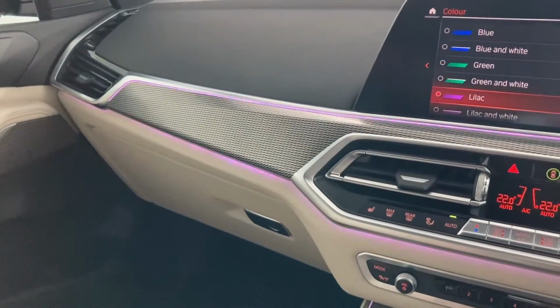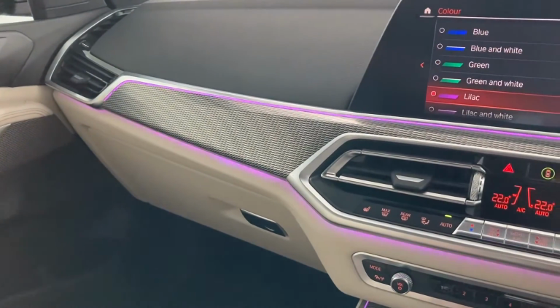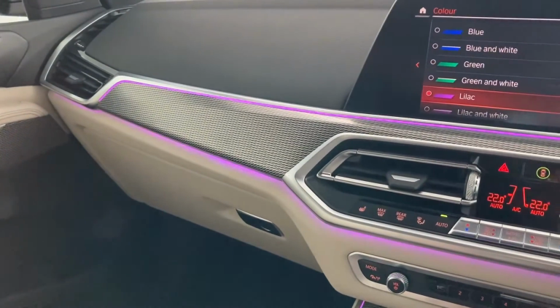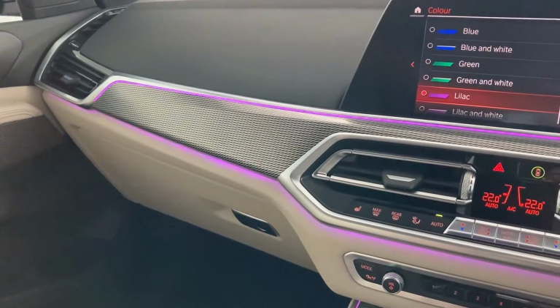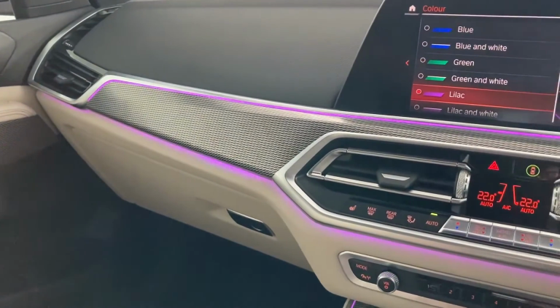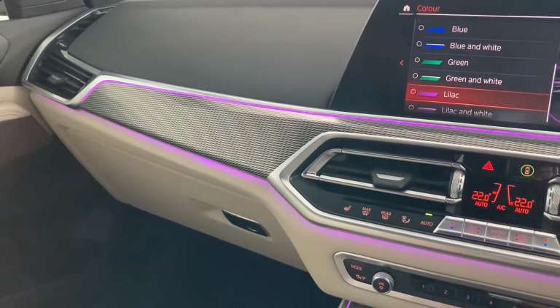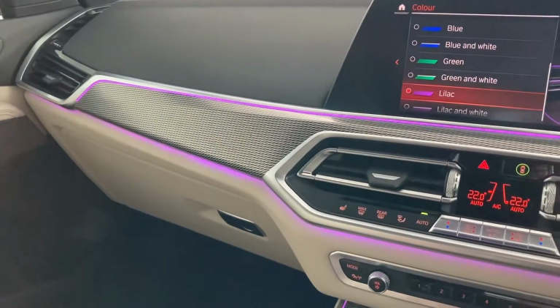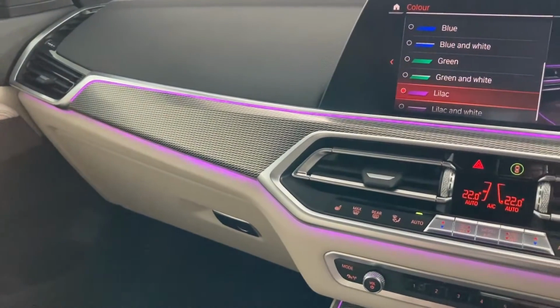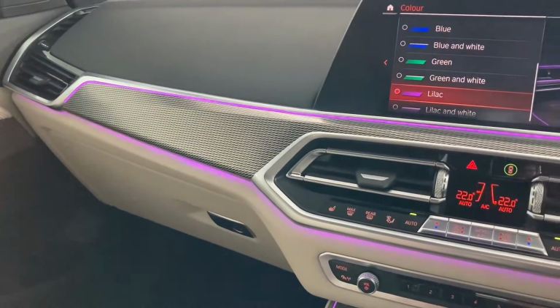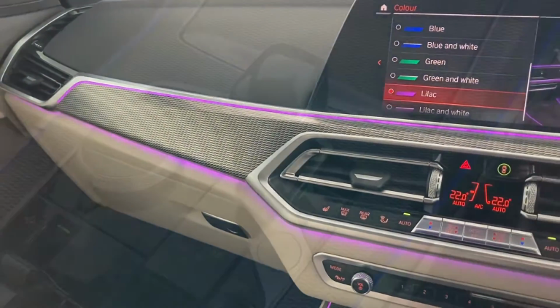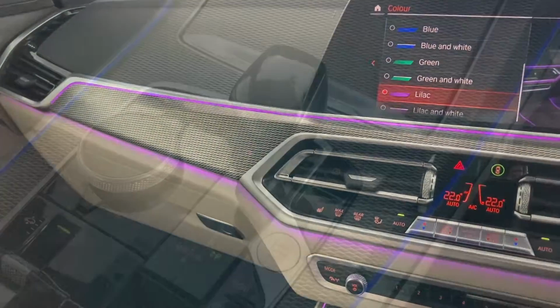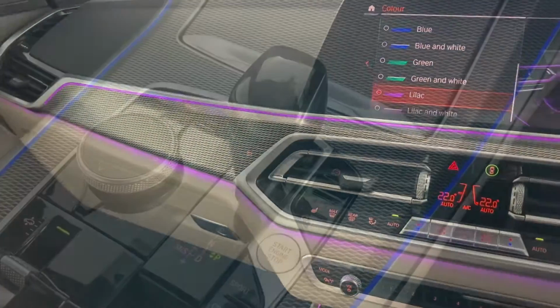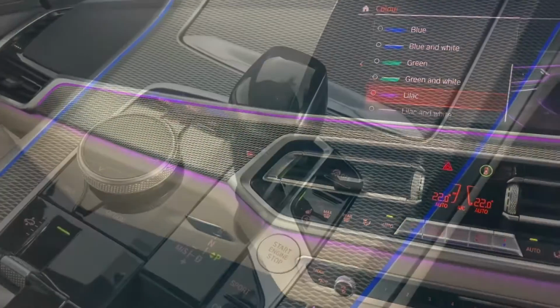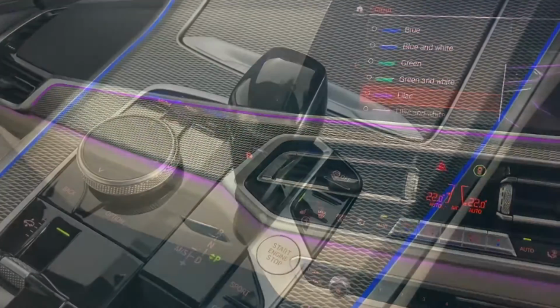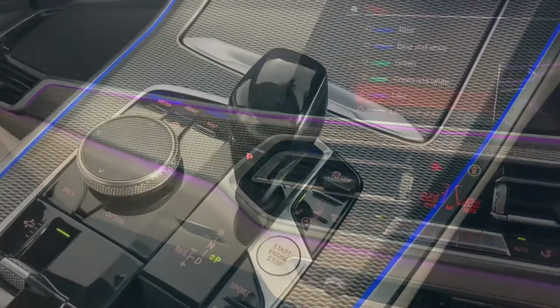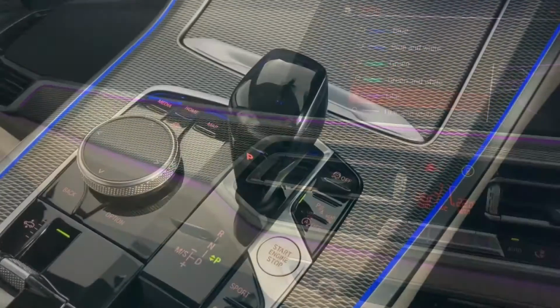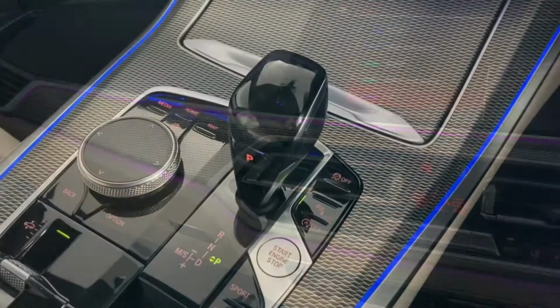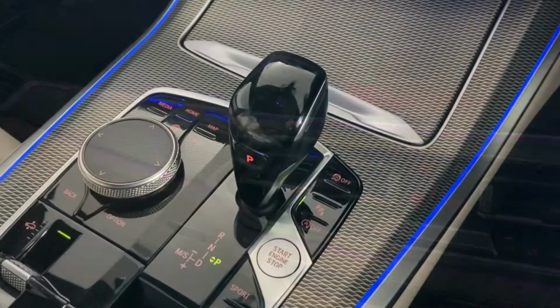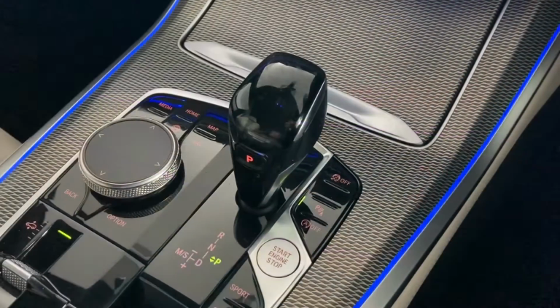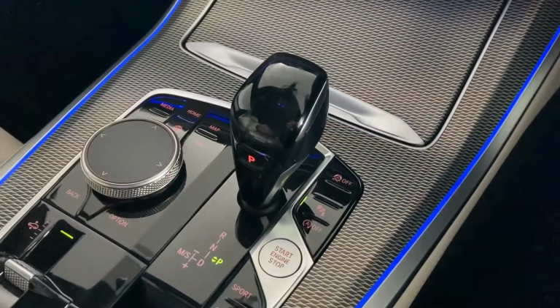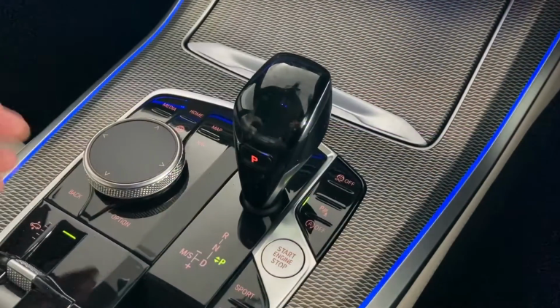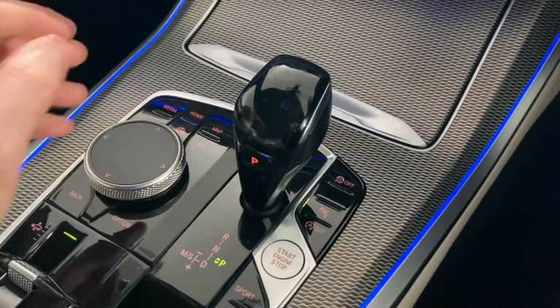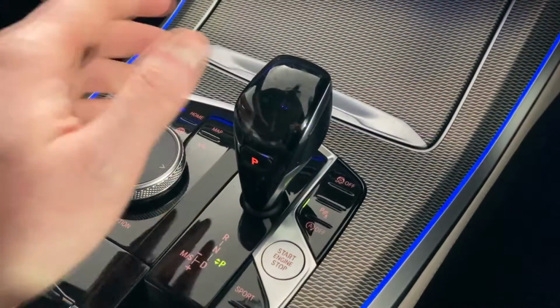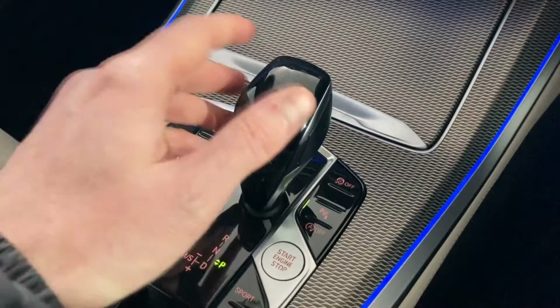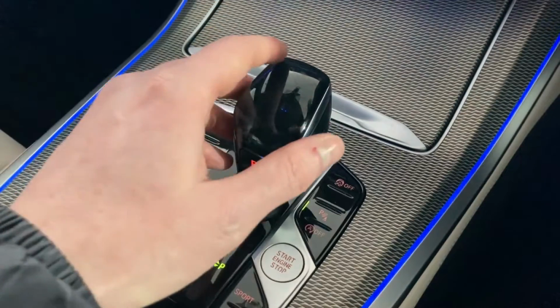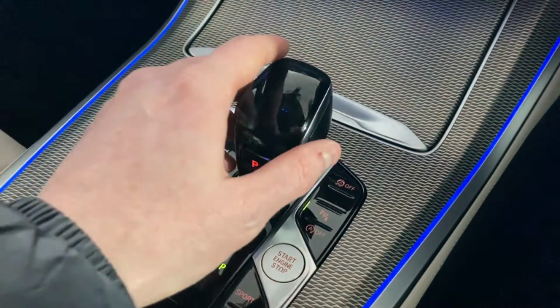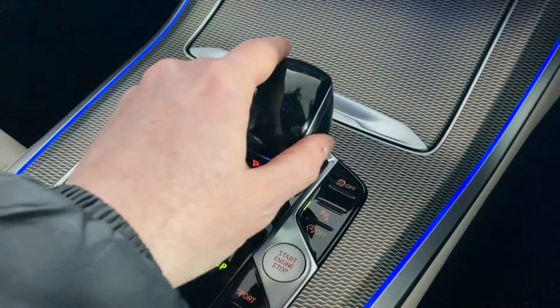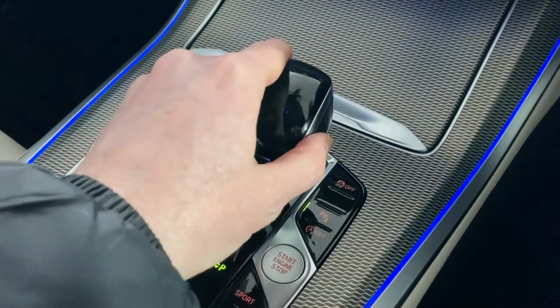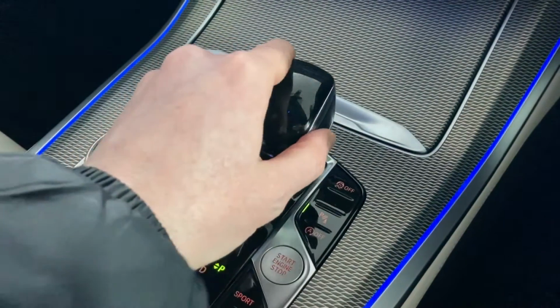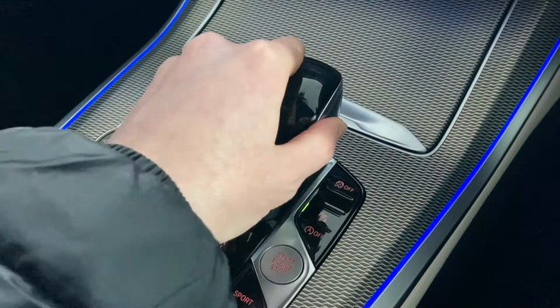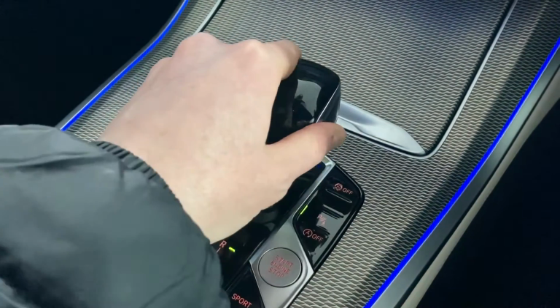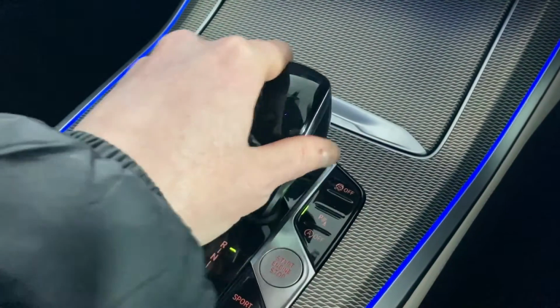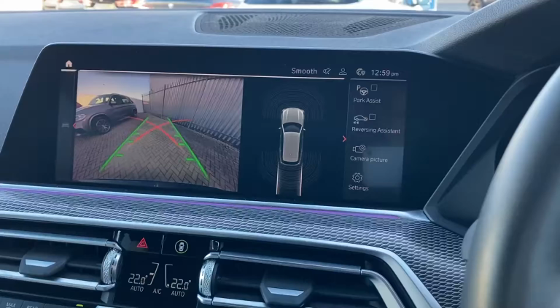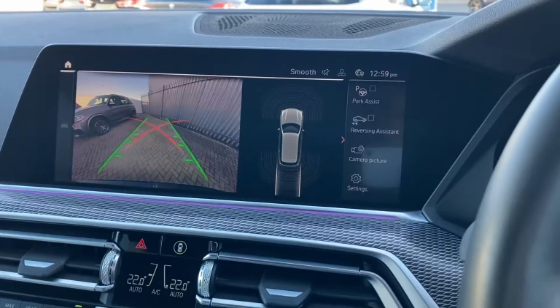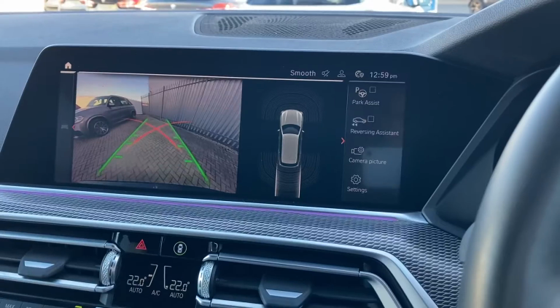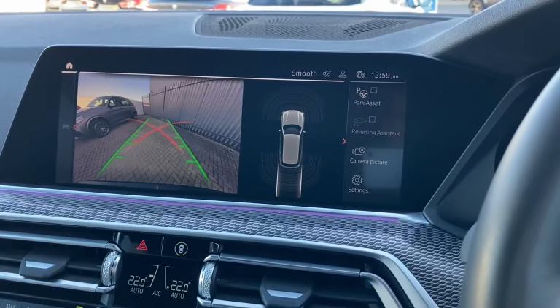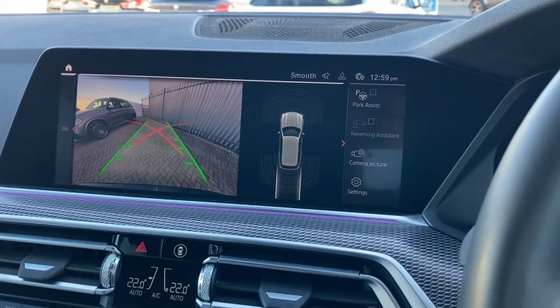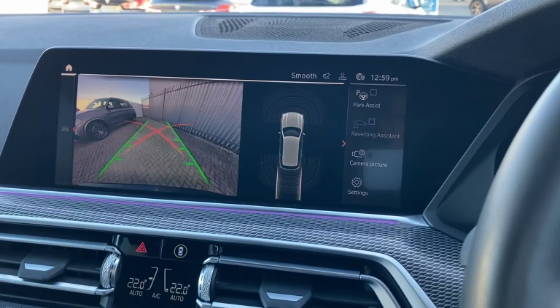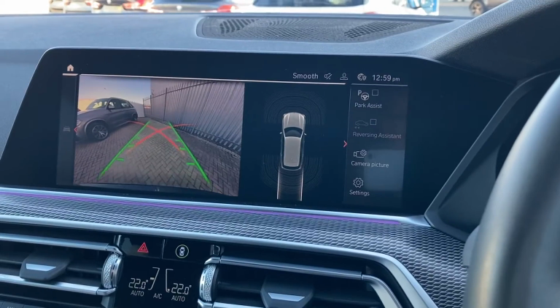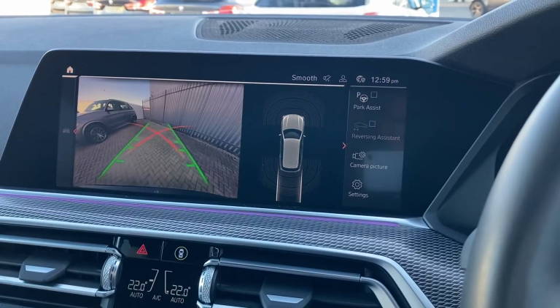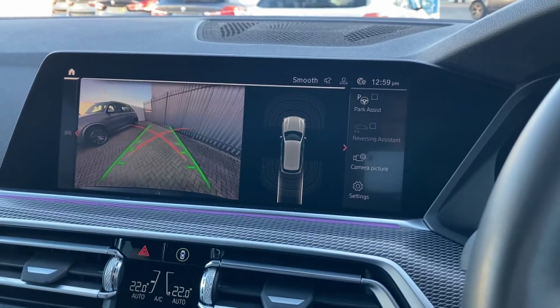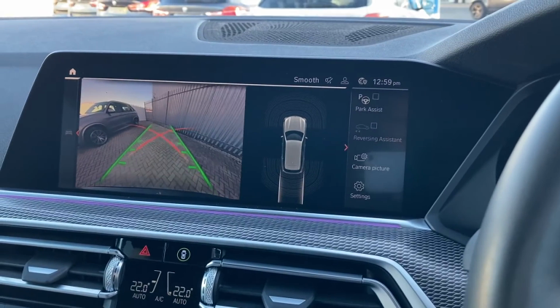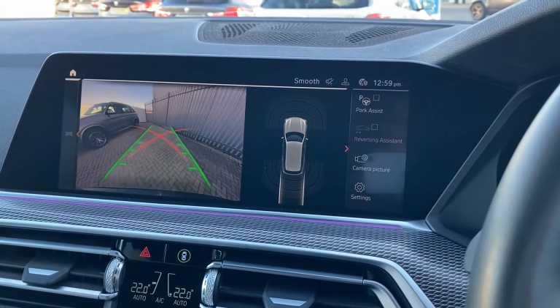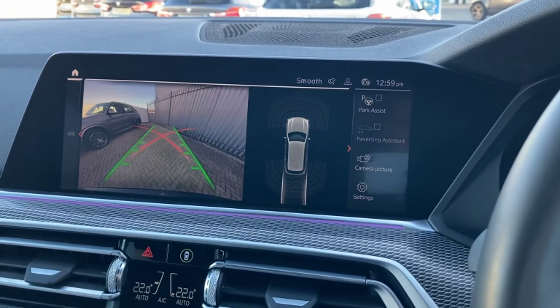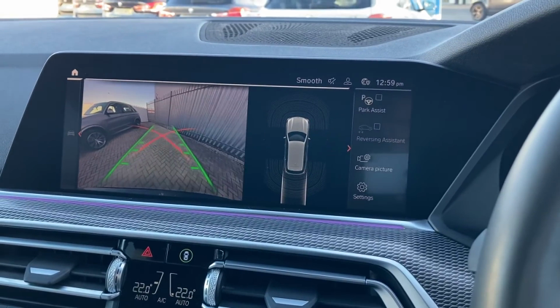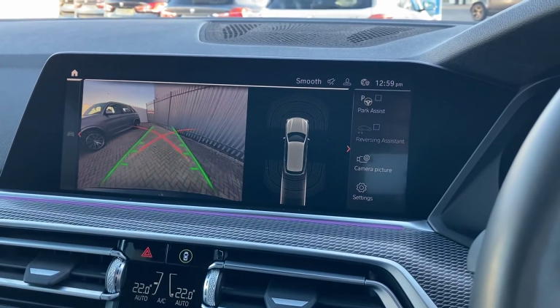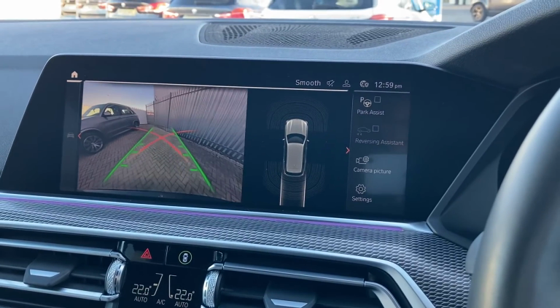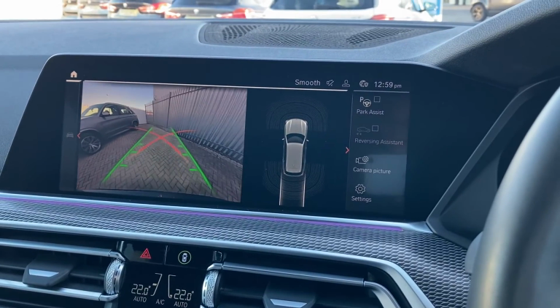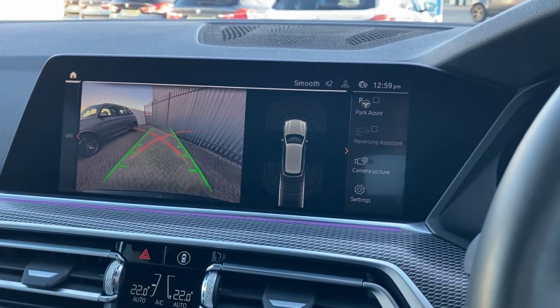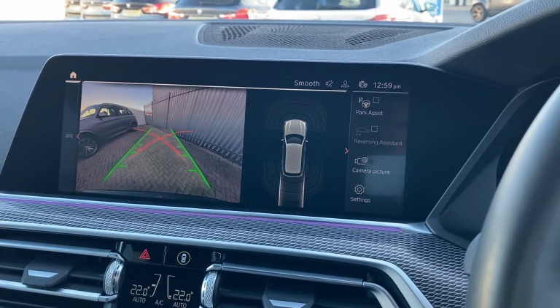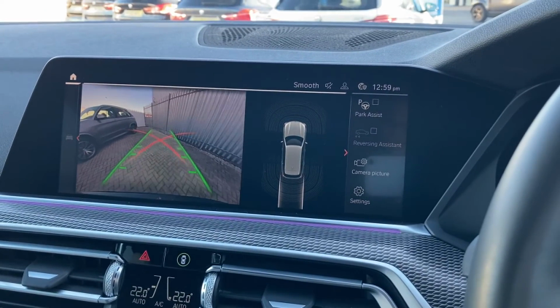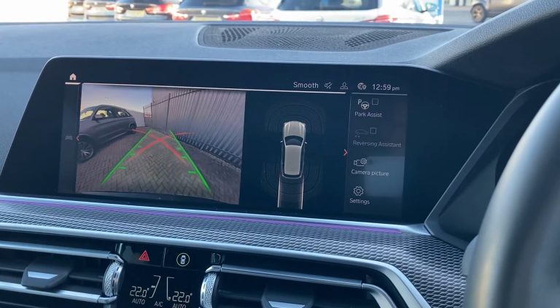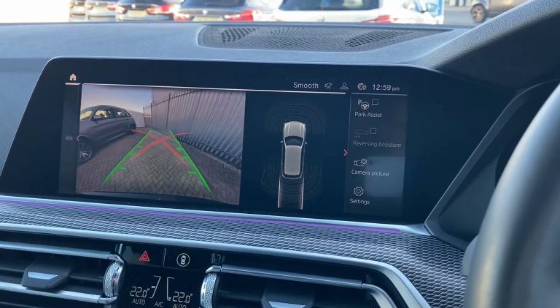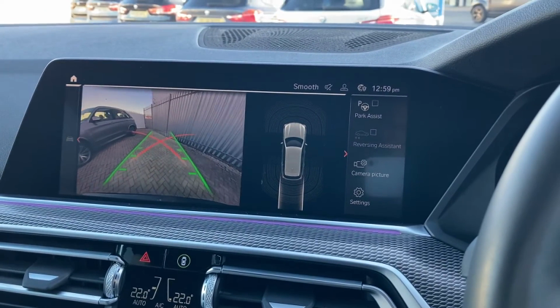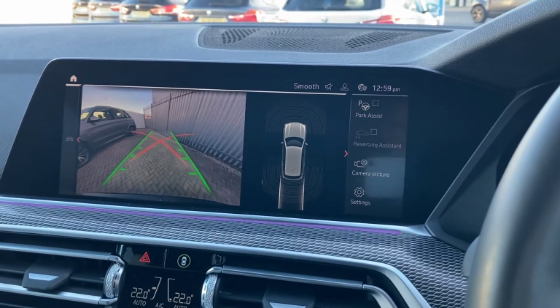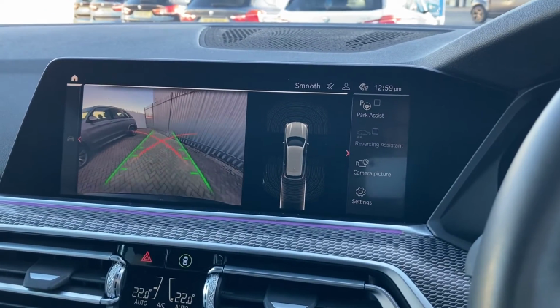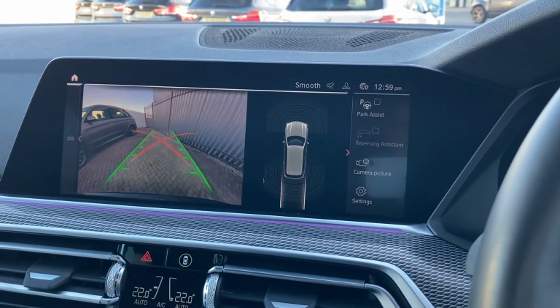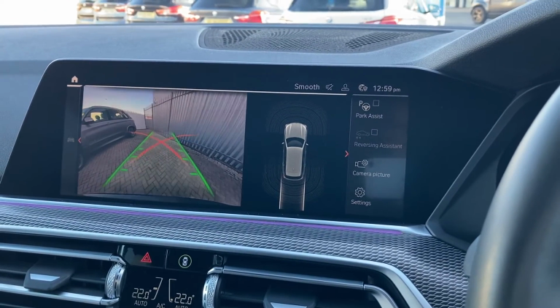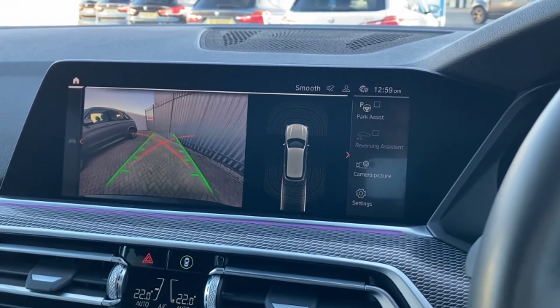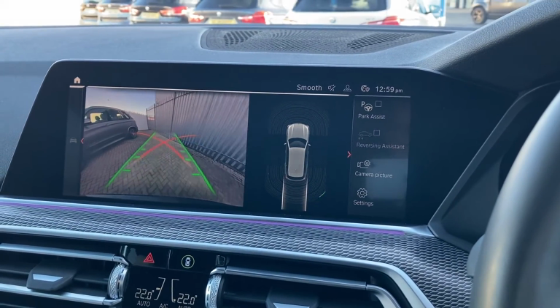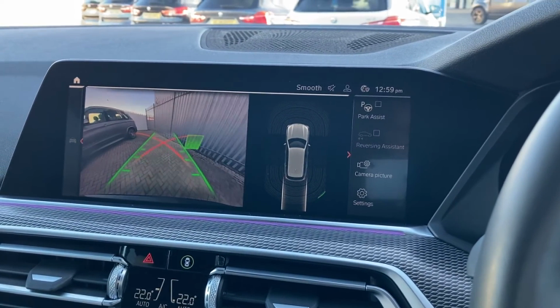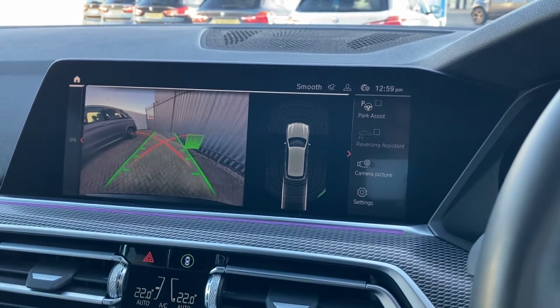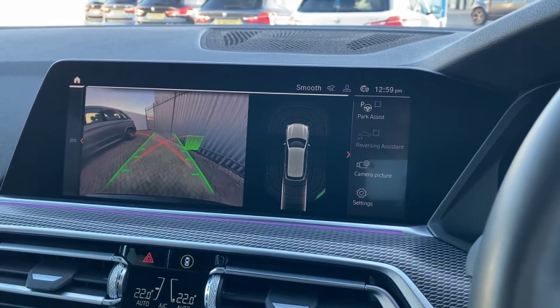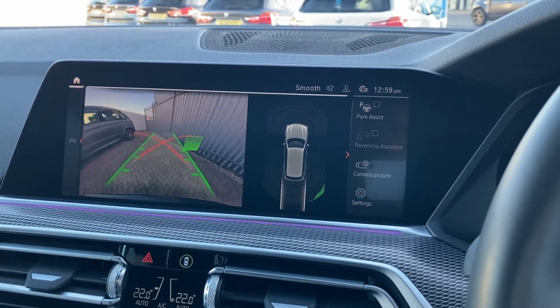Finally, shift the car into reverse to initiate this incredibly useful reversing camera with BMW parking assist.